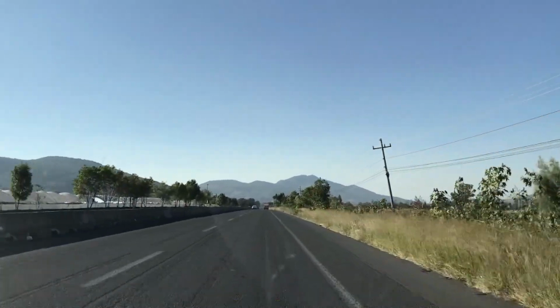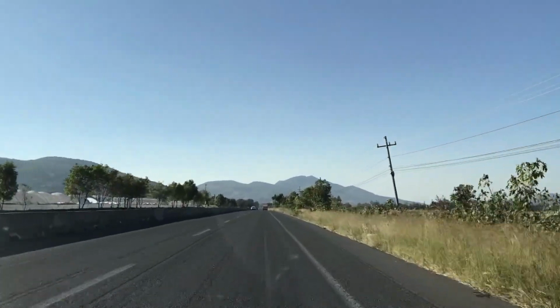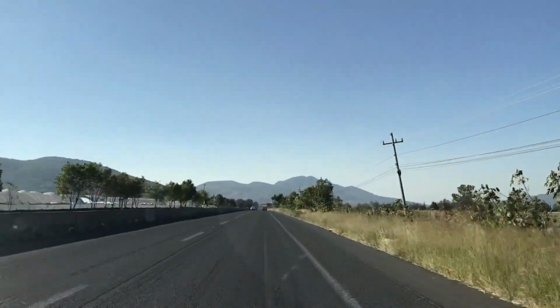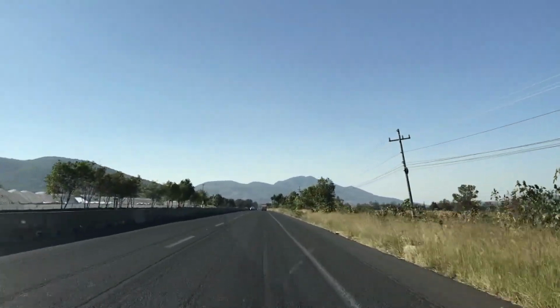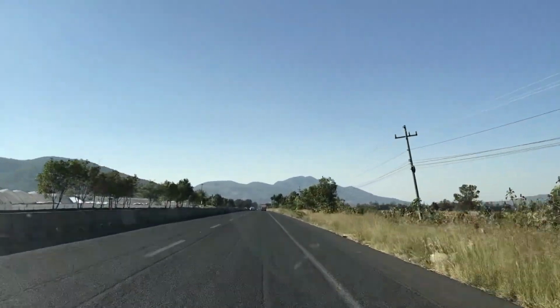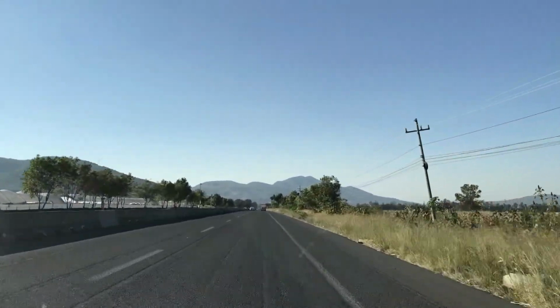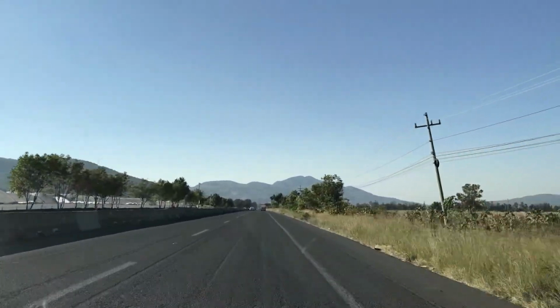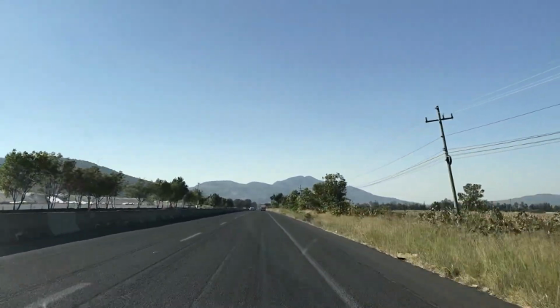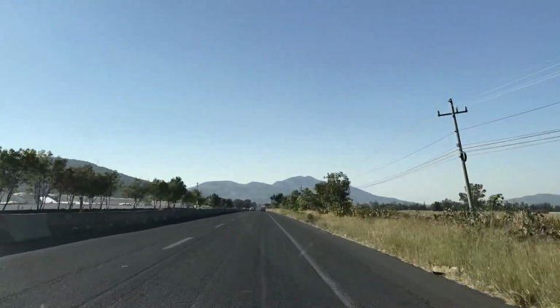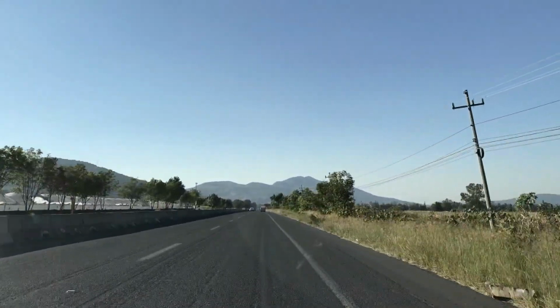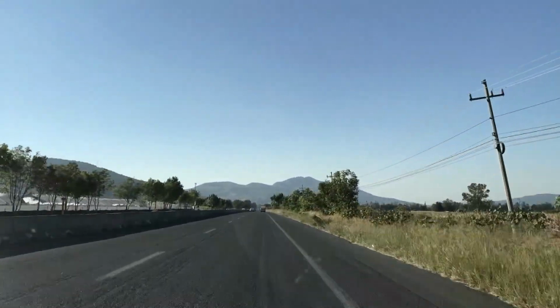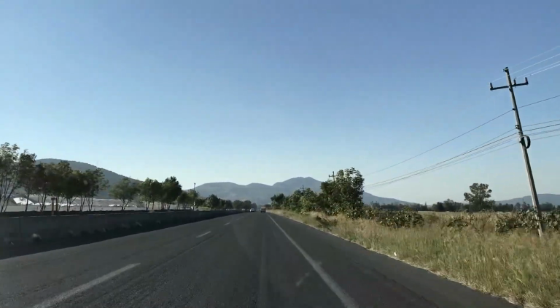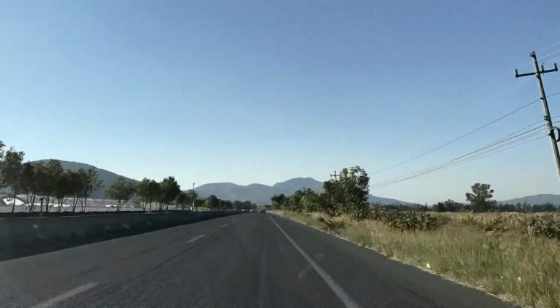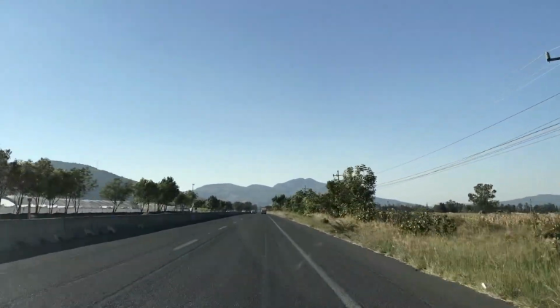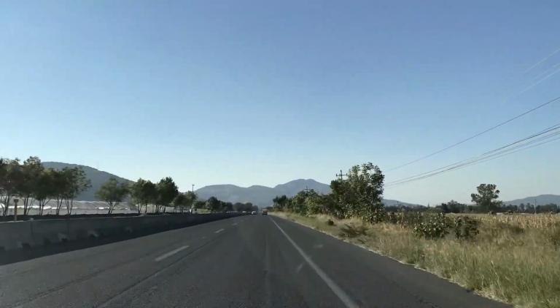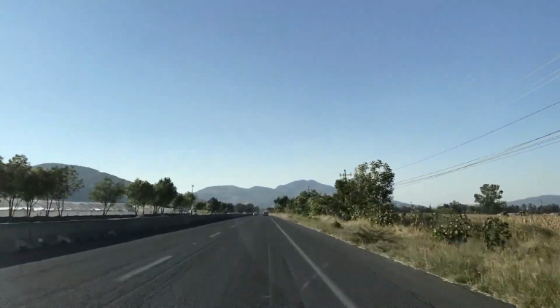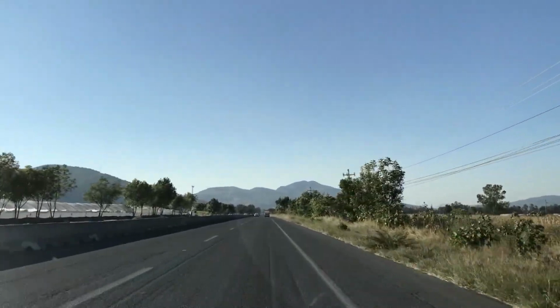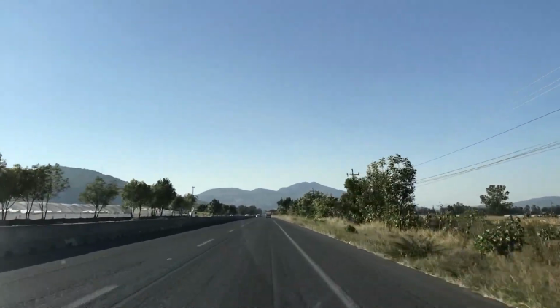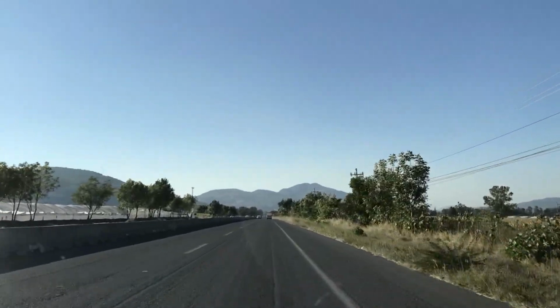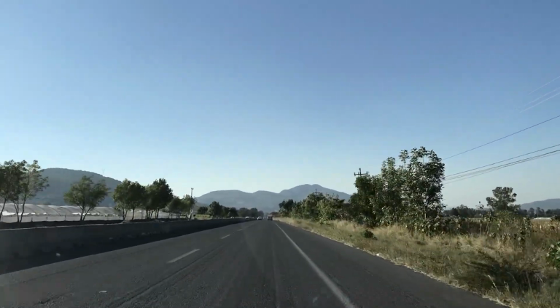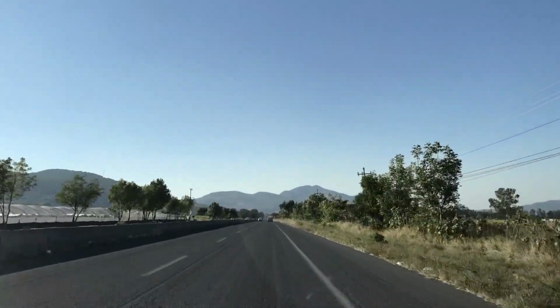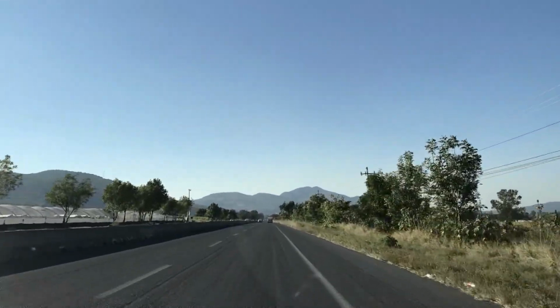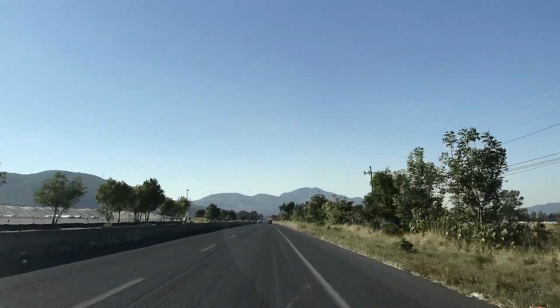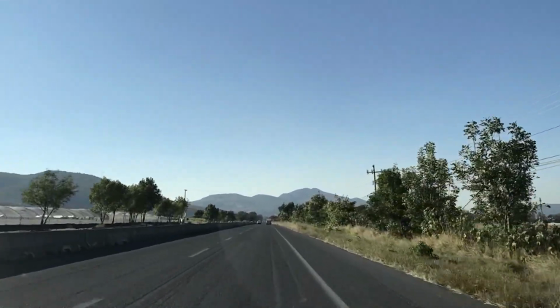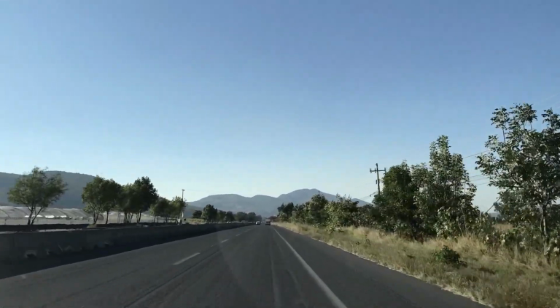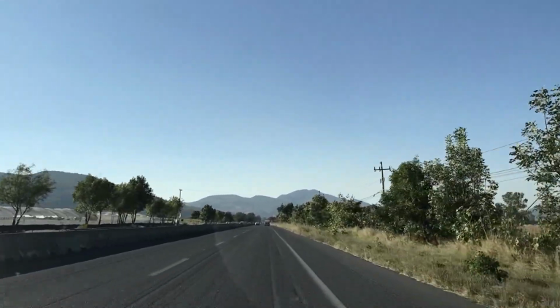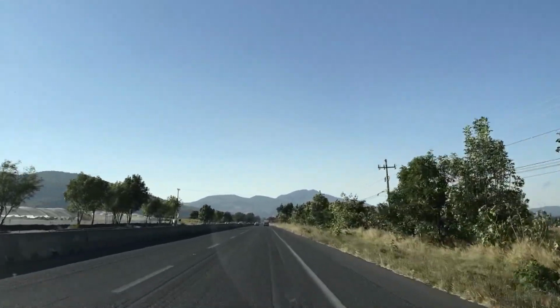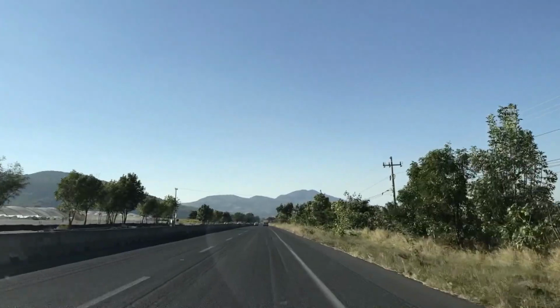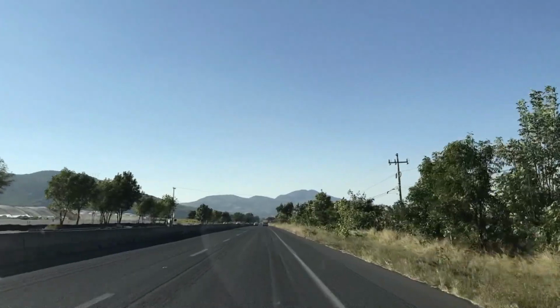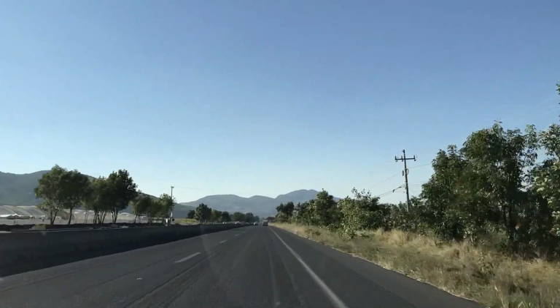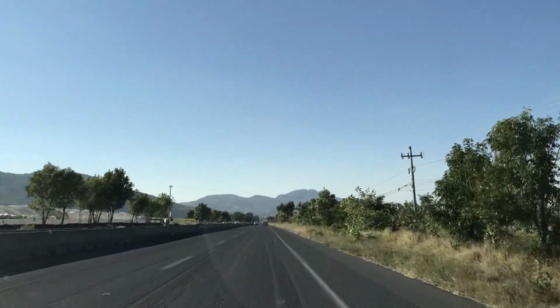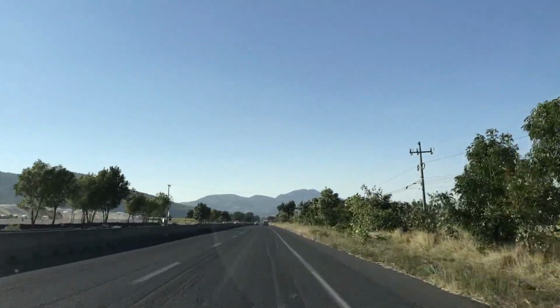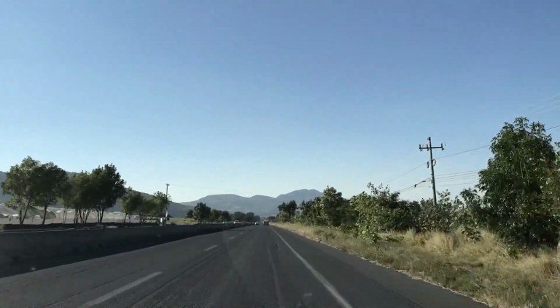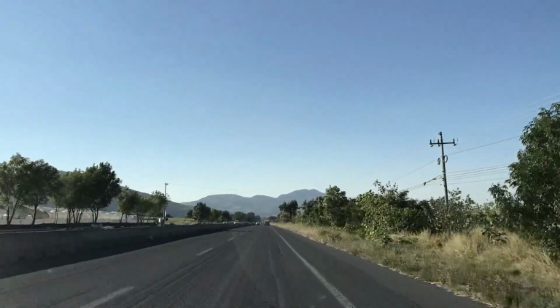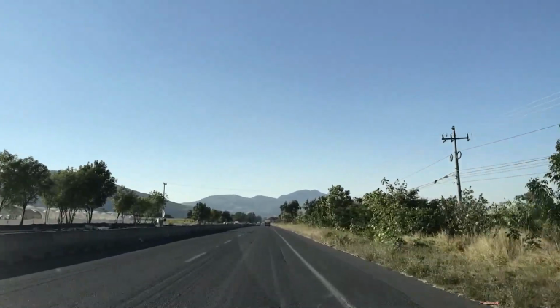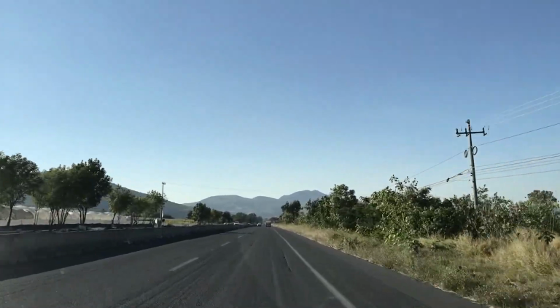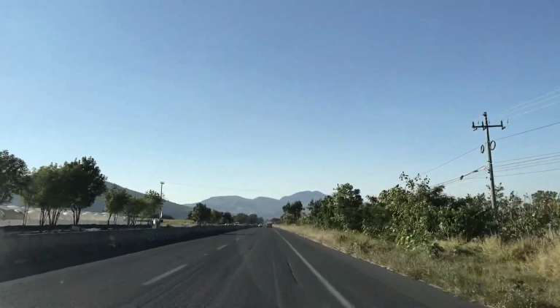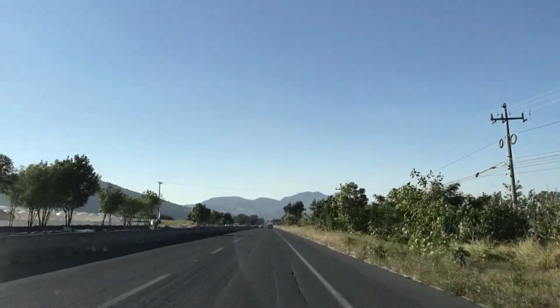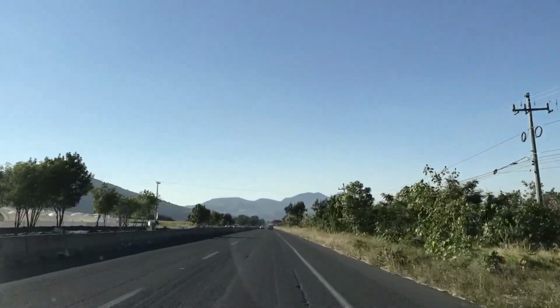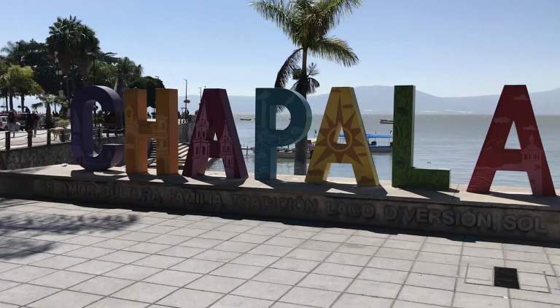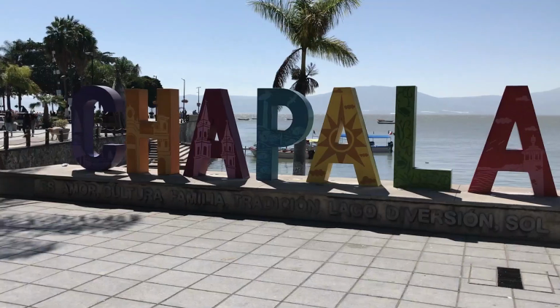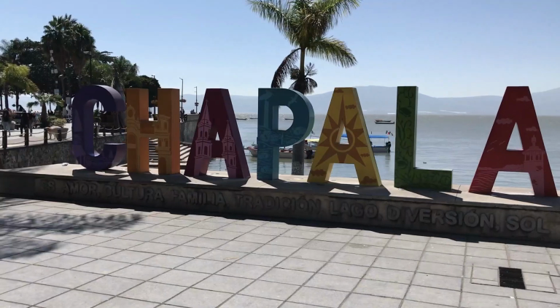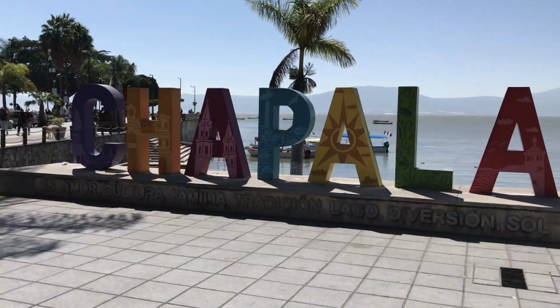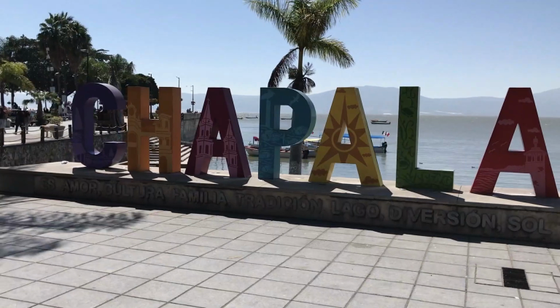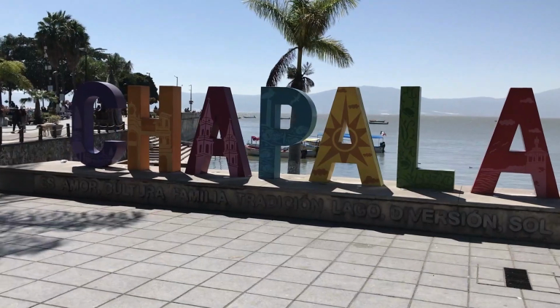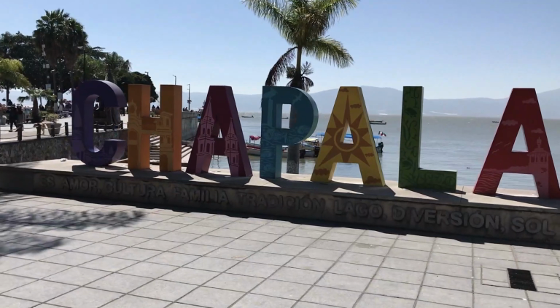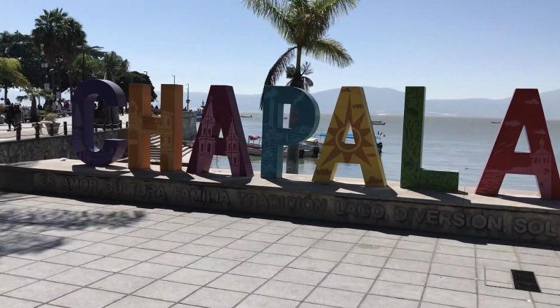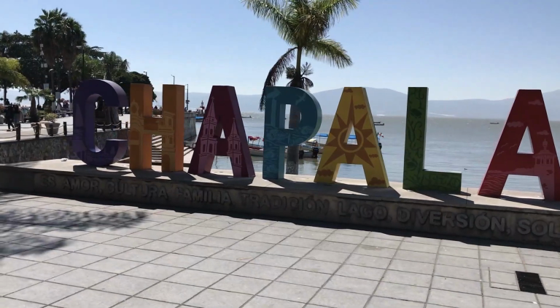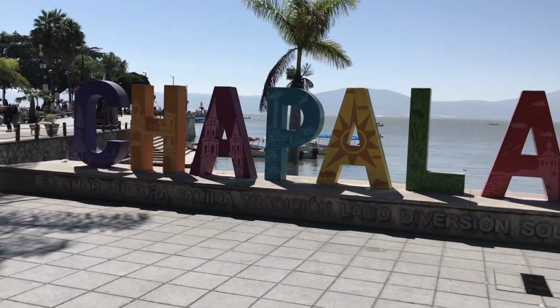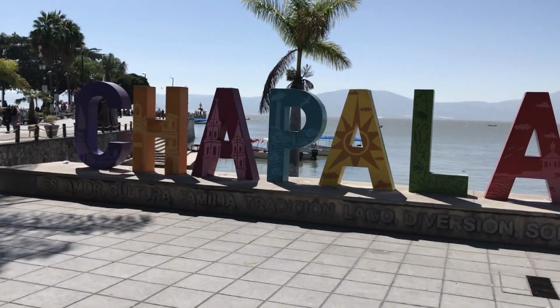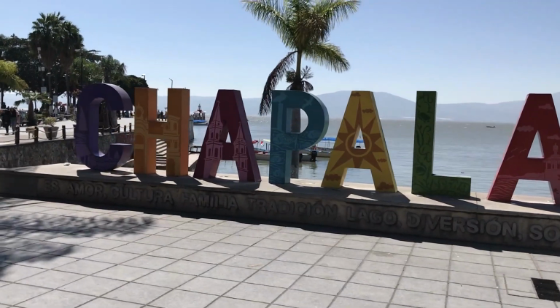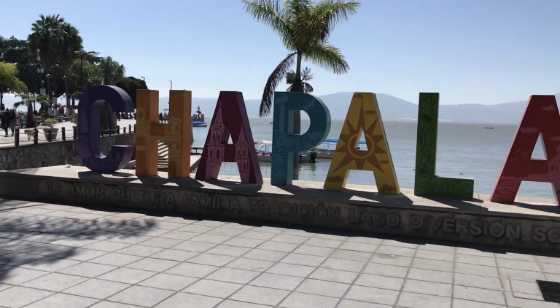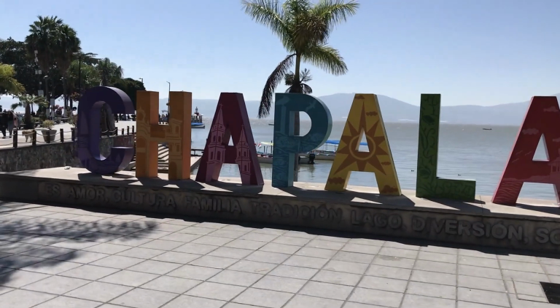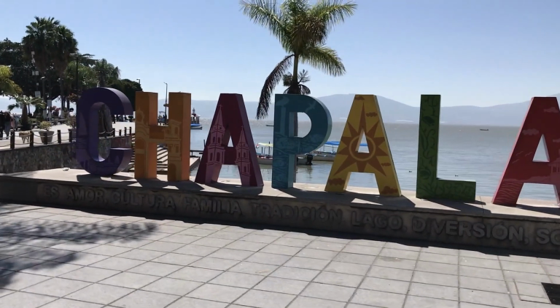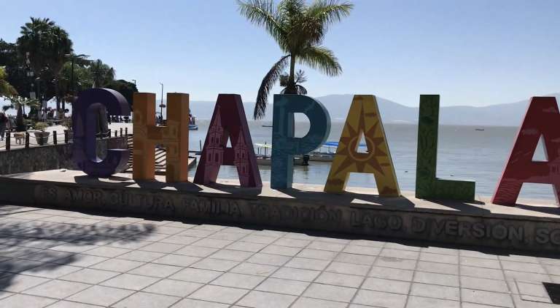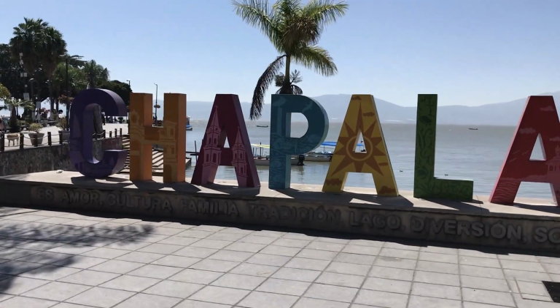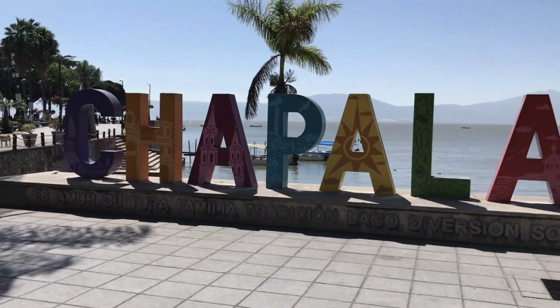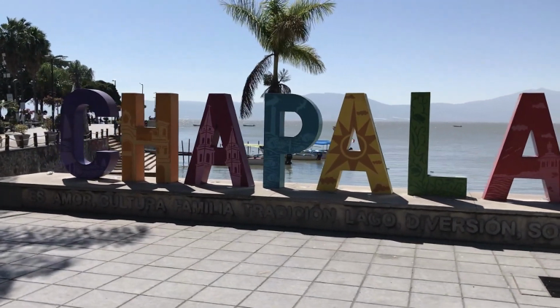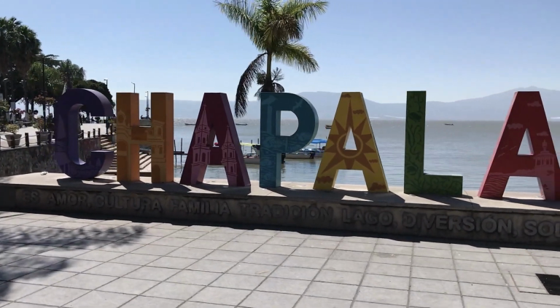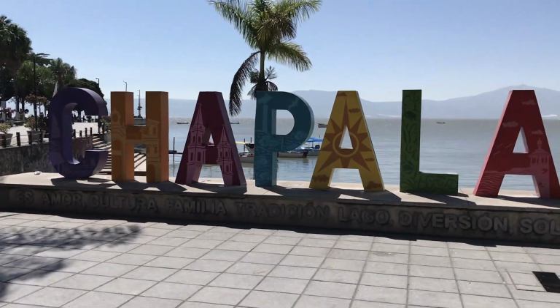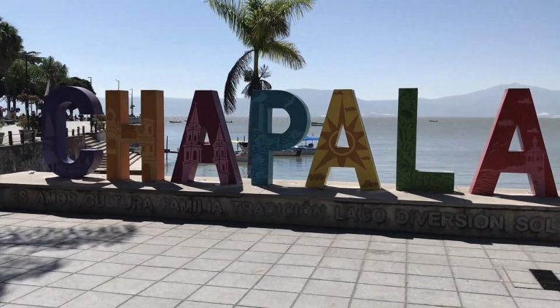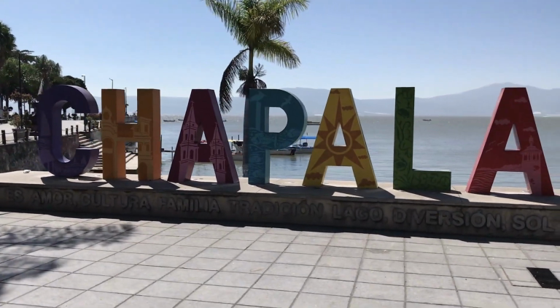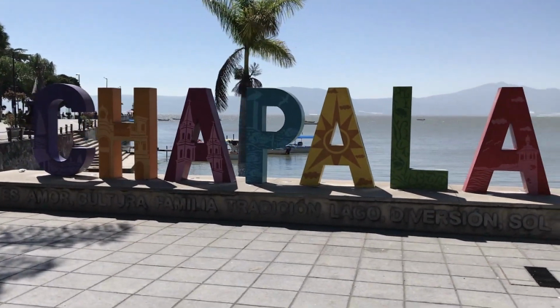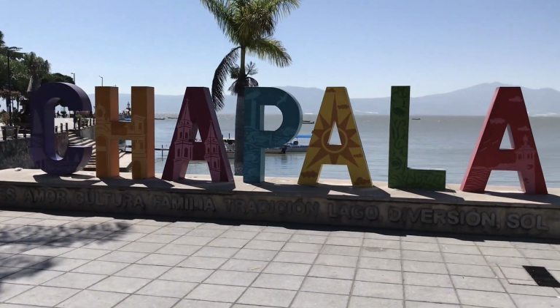I have a few videos coming out next week all about our experiences in Chapala and showing you what it looks like right now, so be sure that you don't miss those.